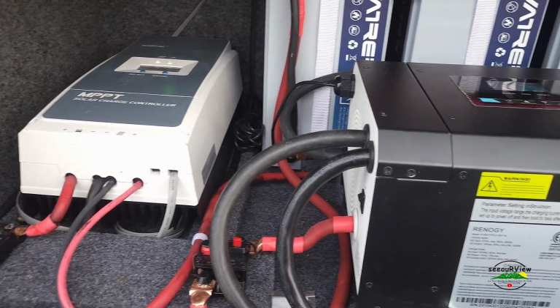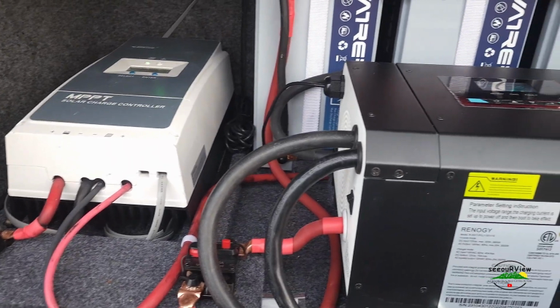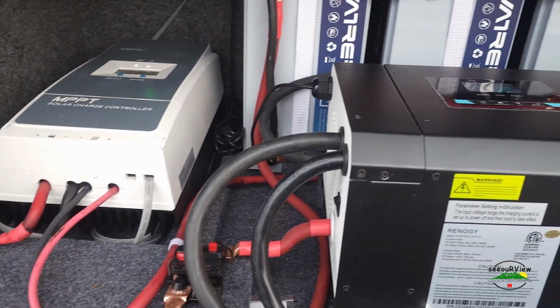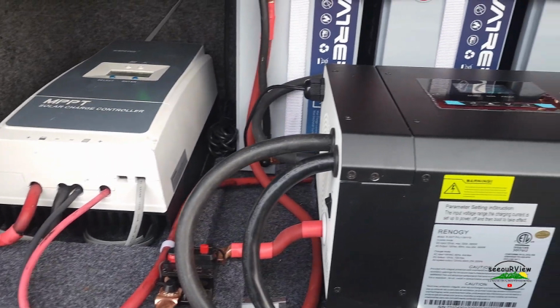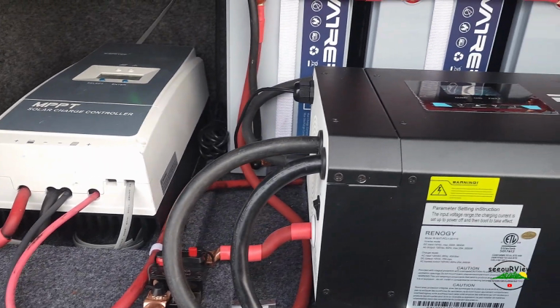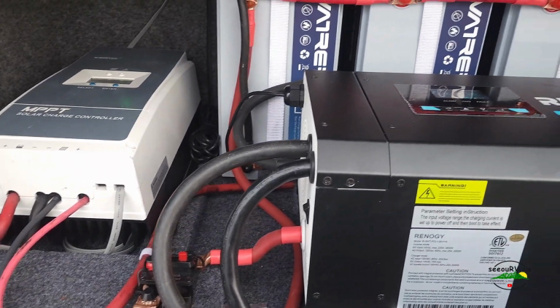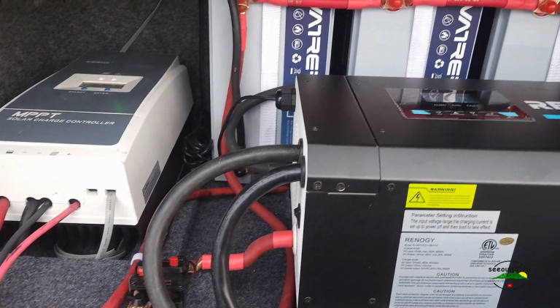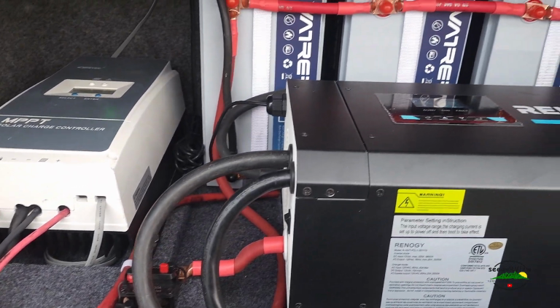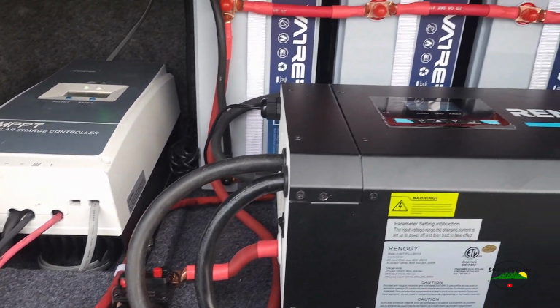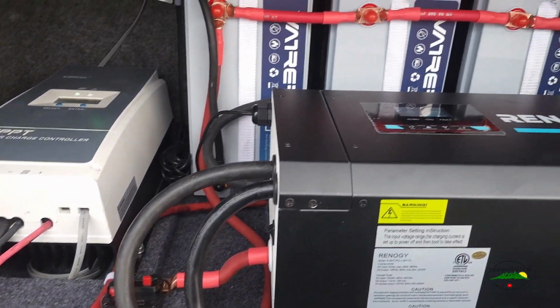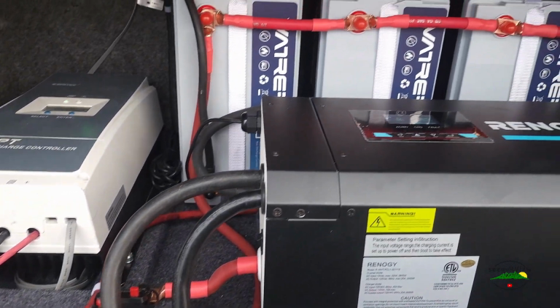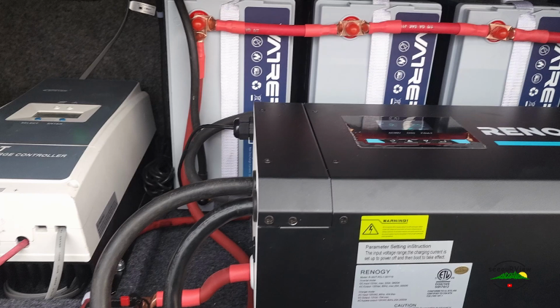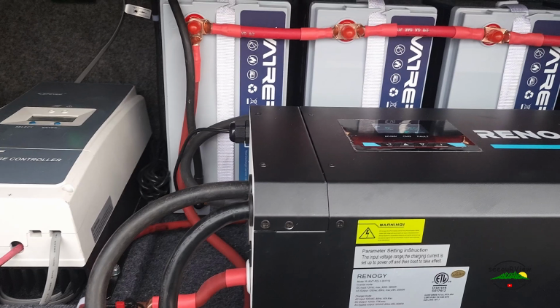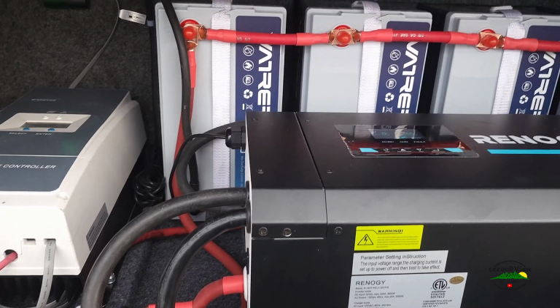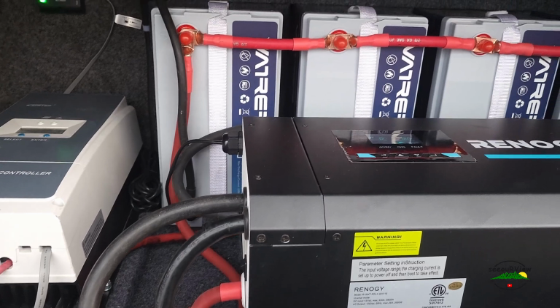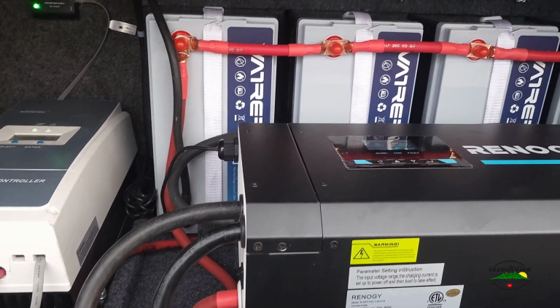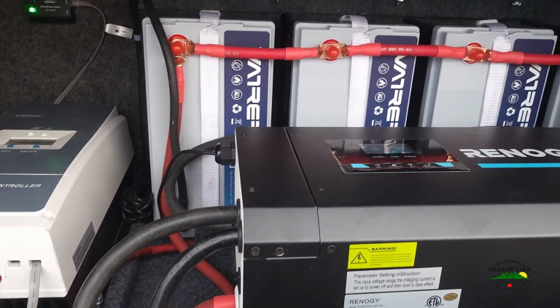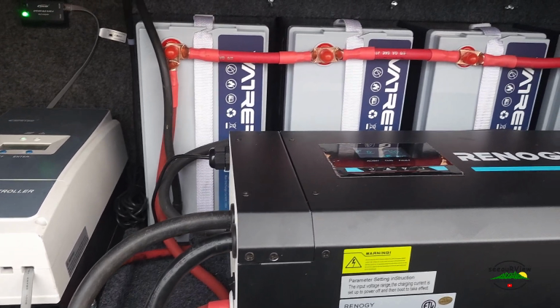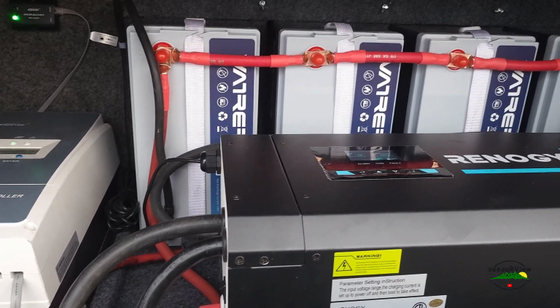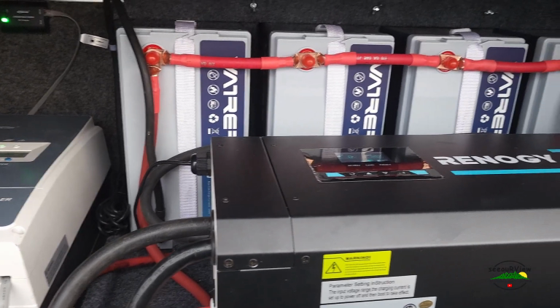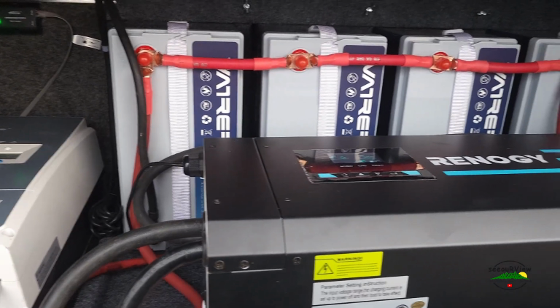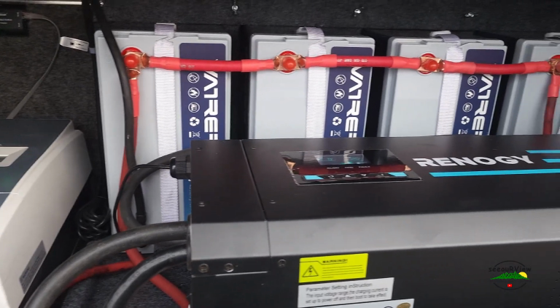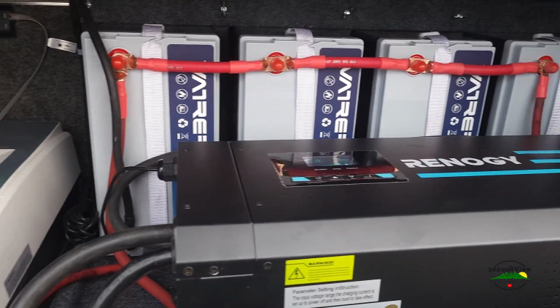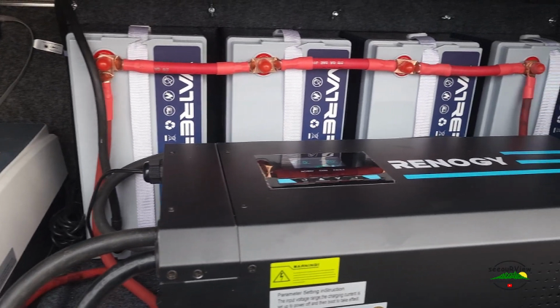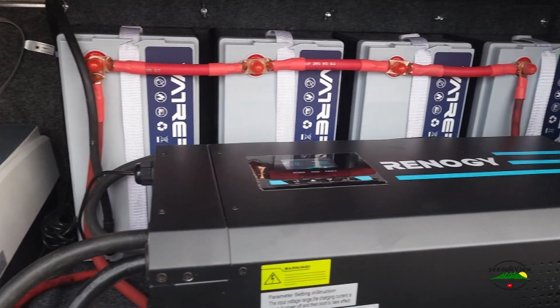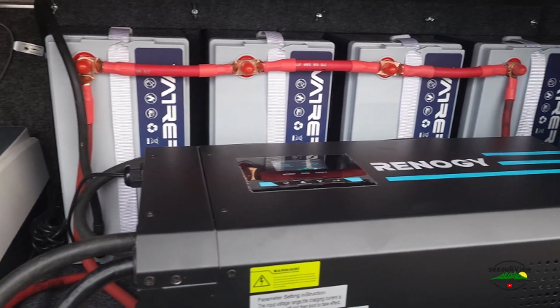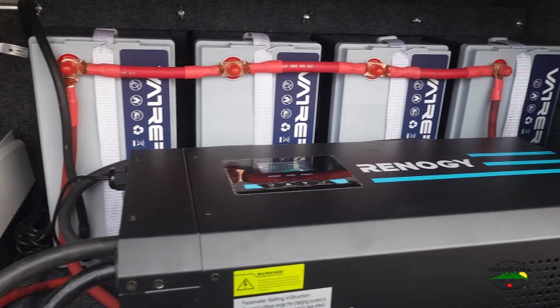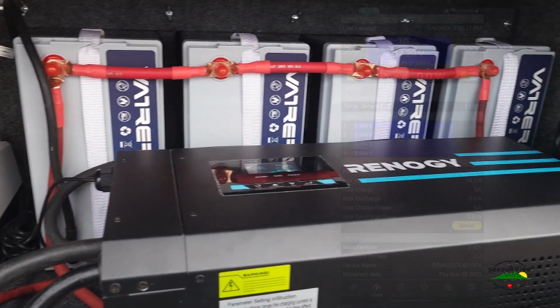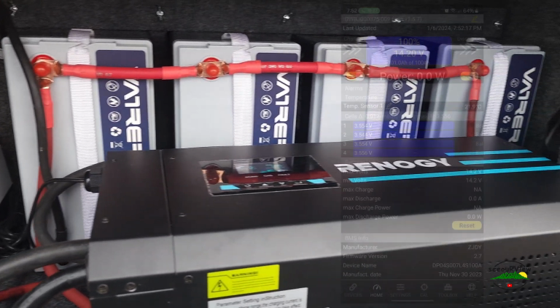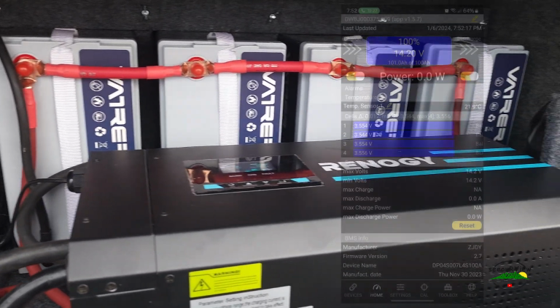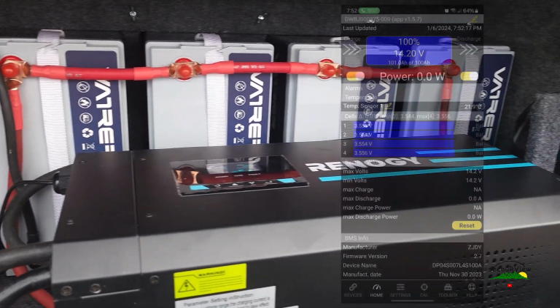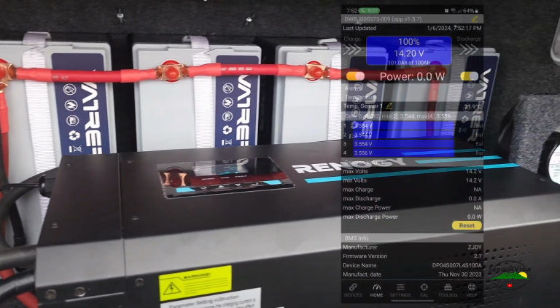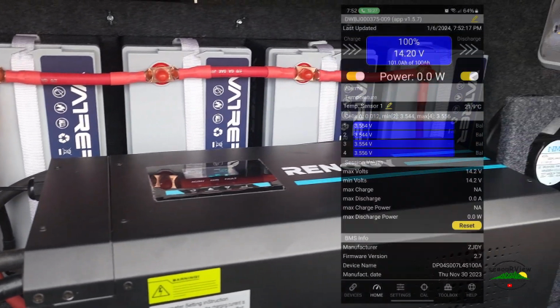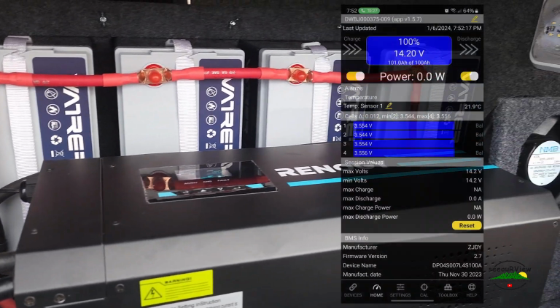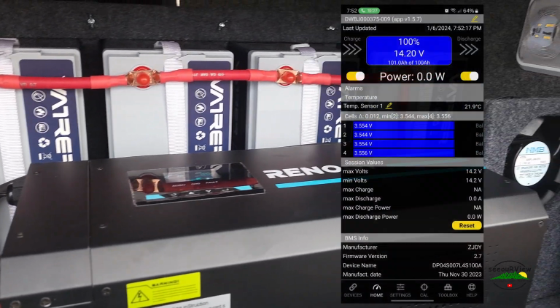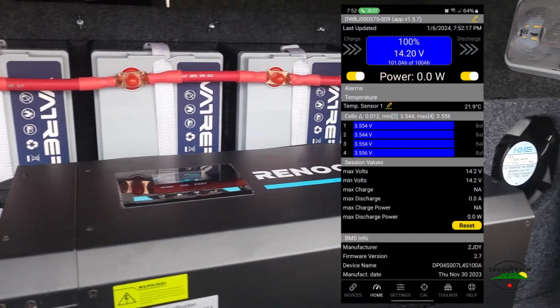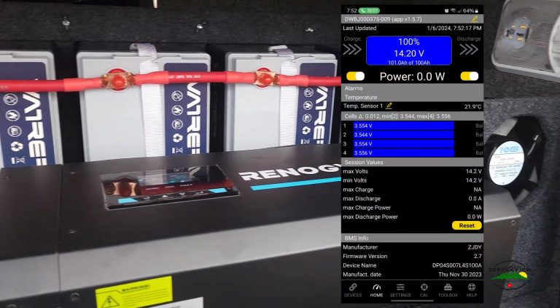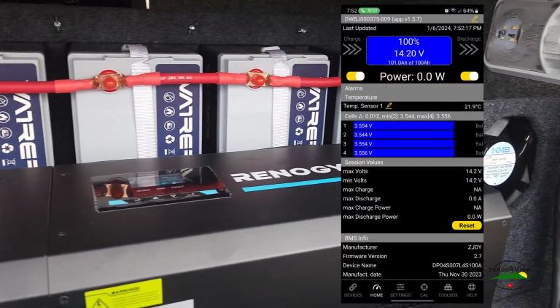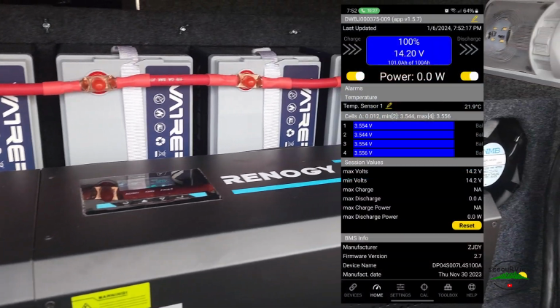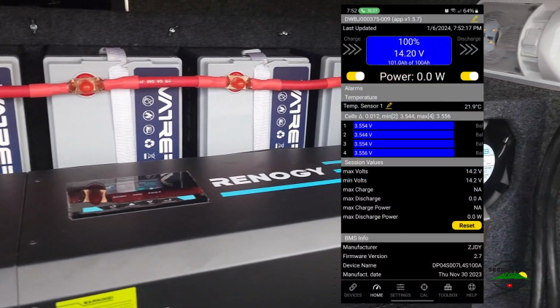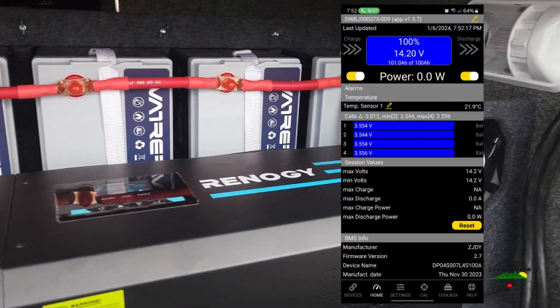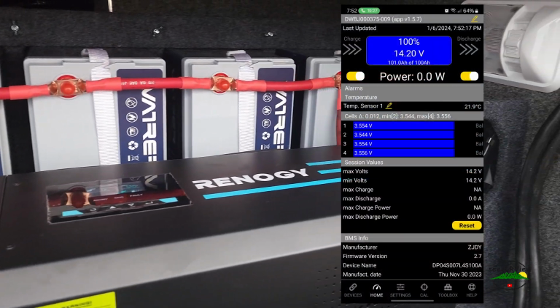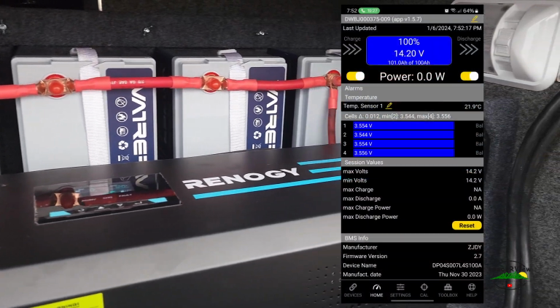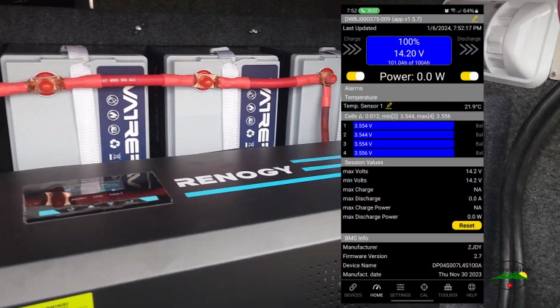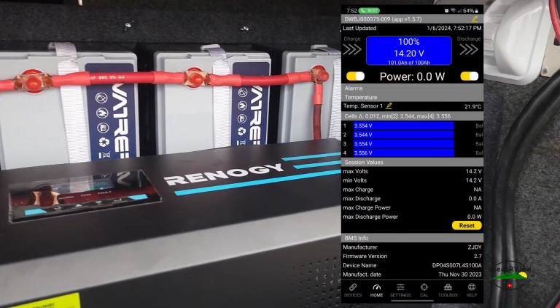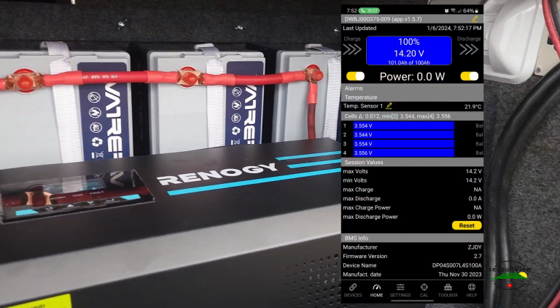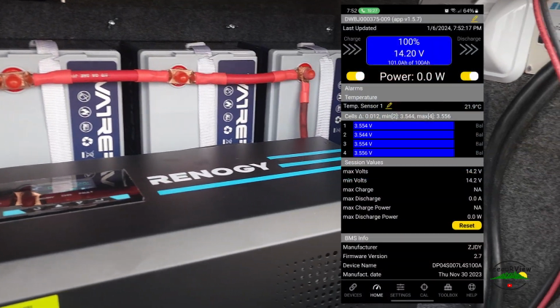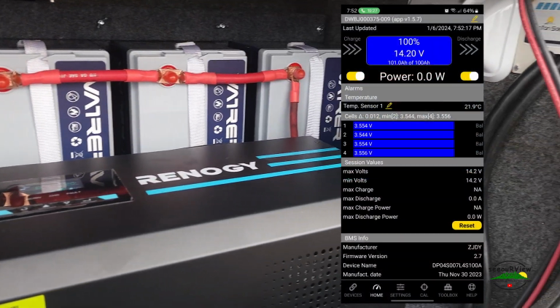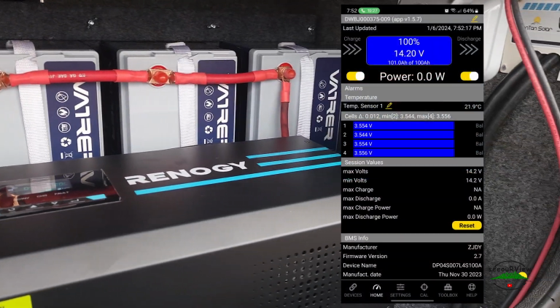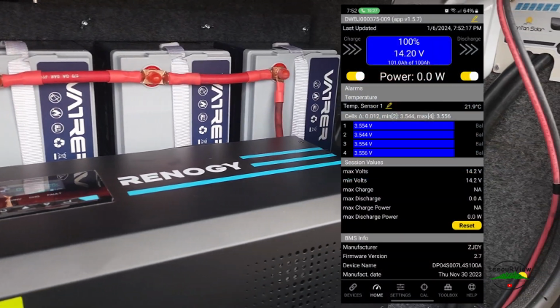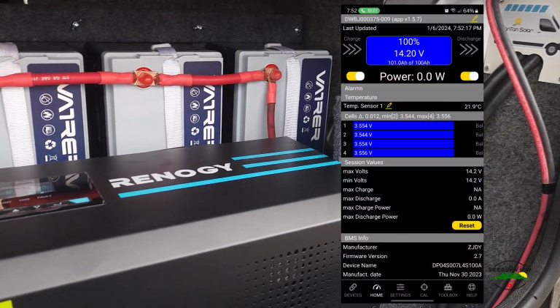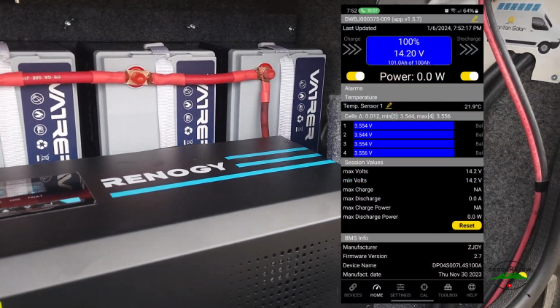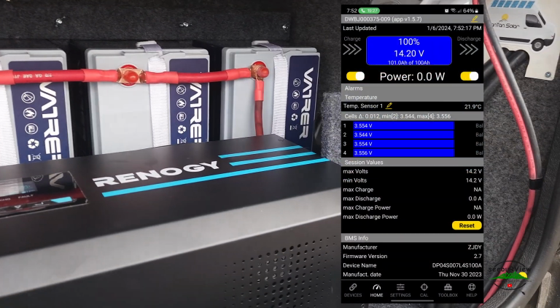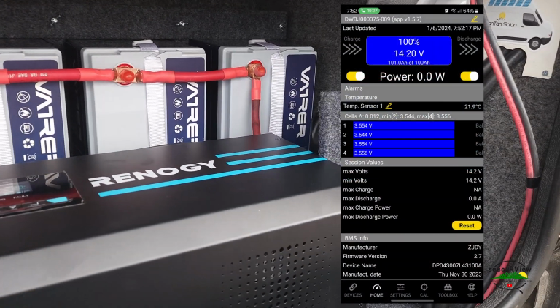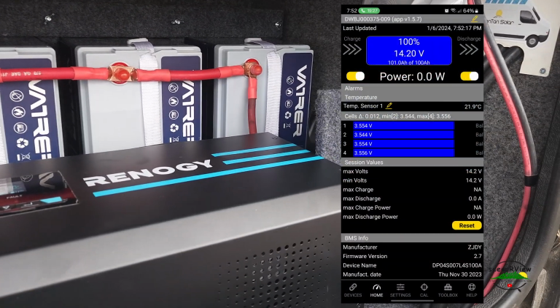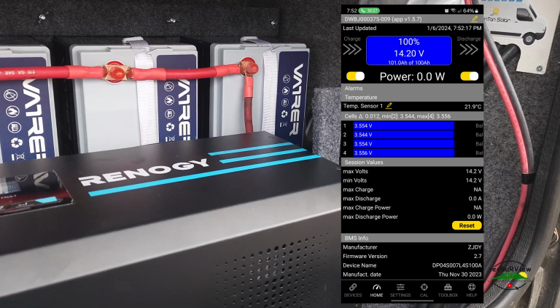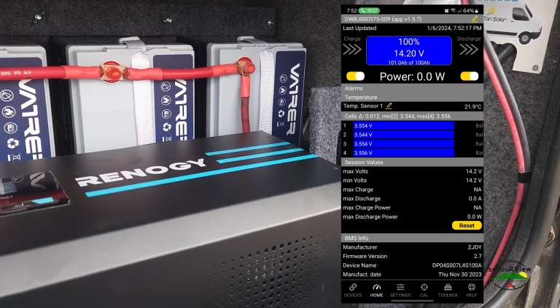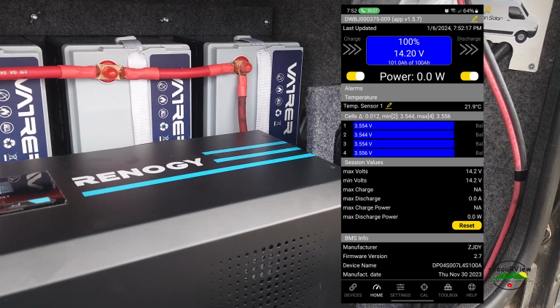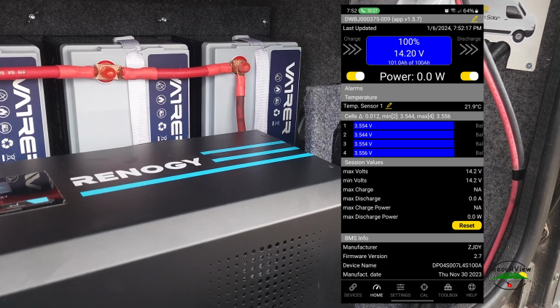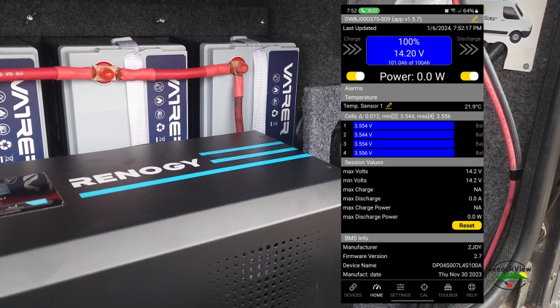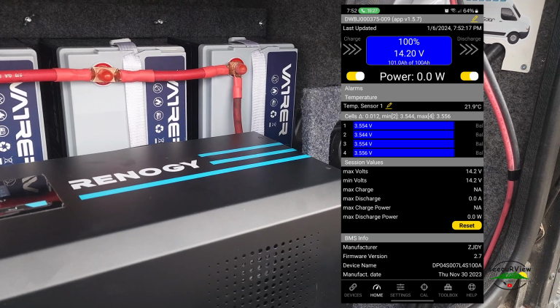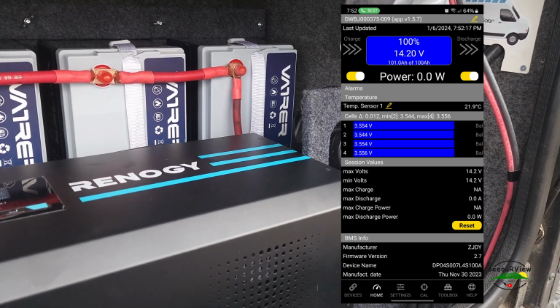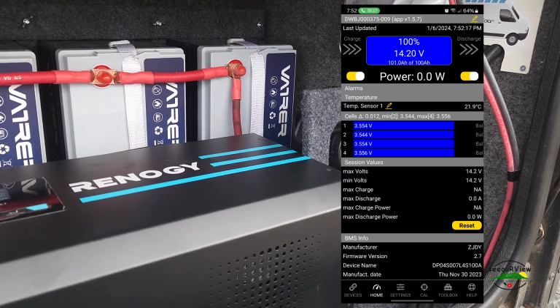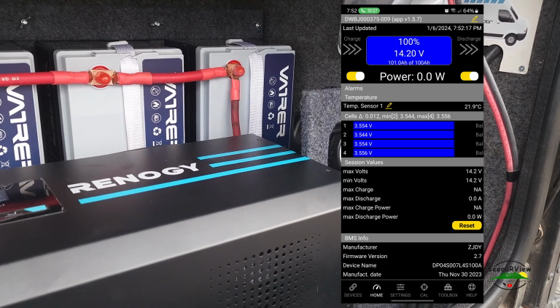I hope you guys enjoyed this series on our upgrade to lithium LiFePO4 batteries.